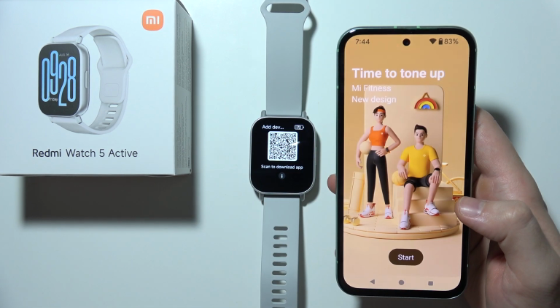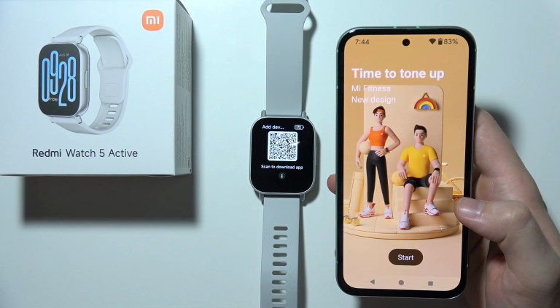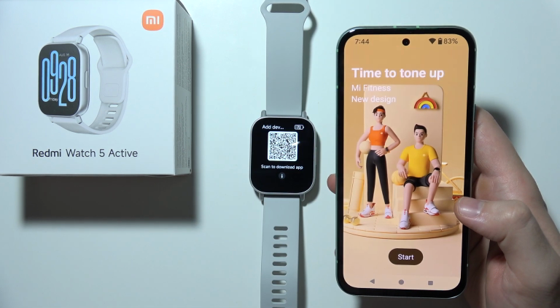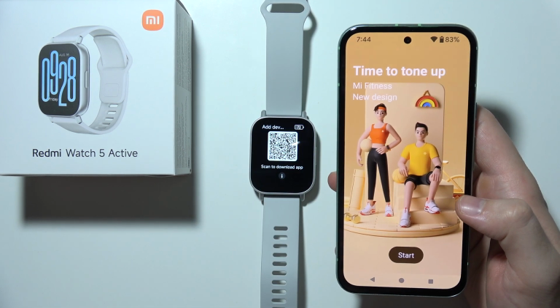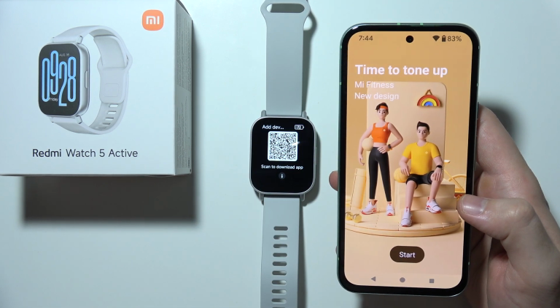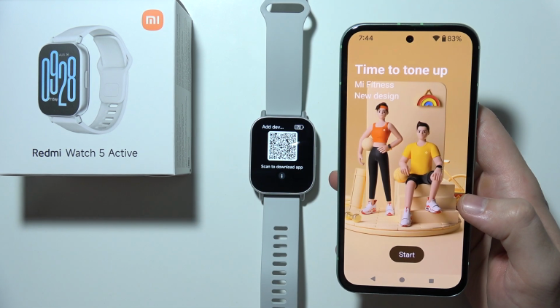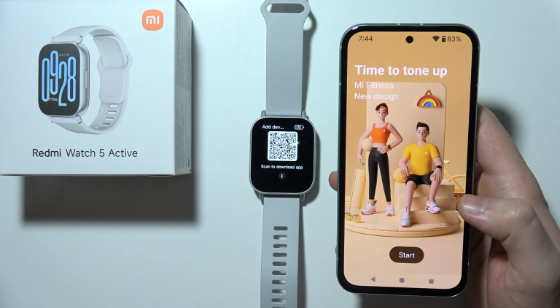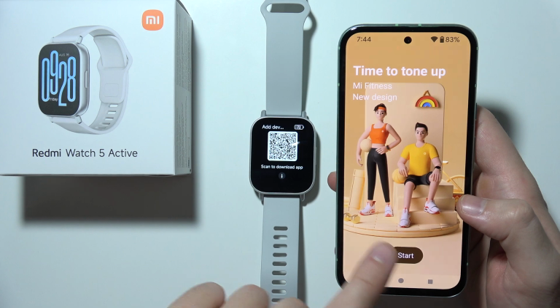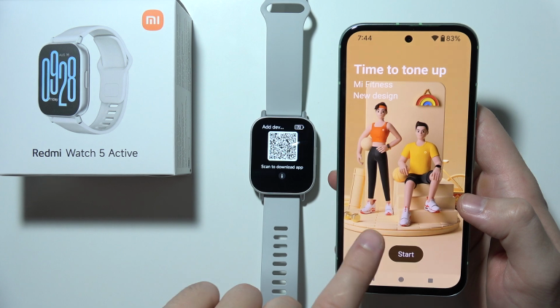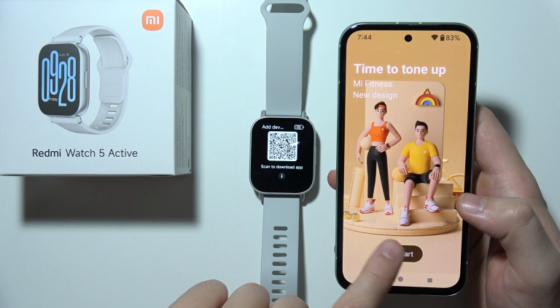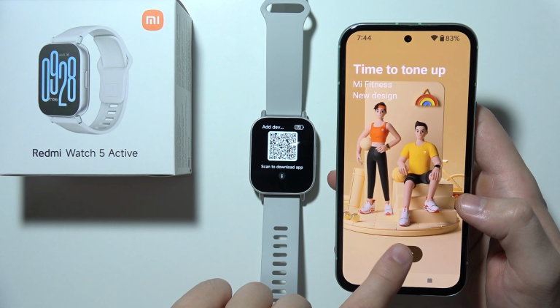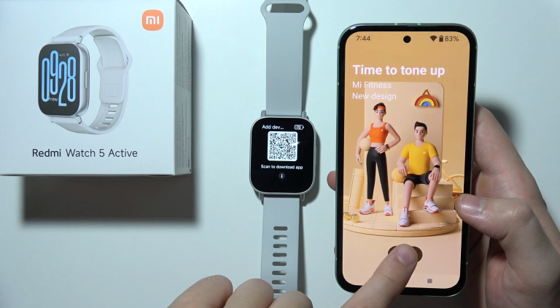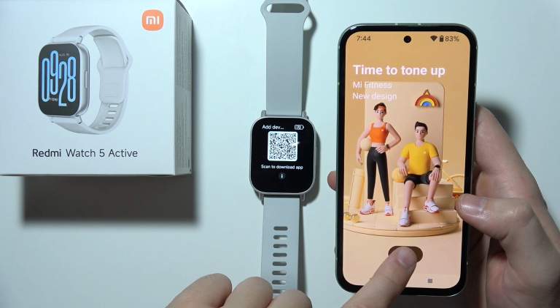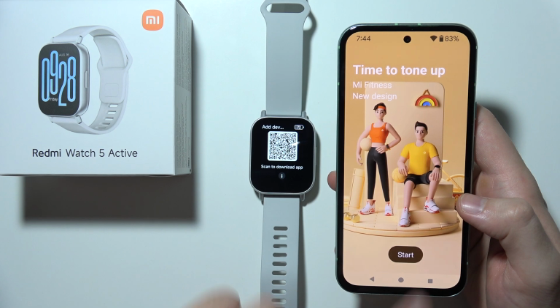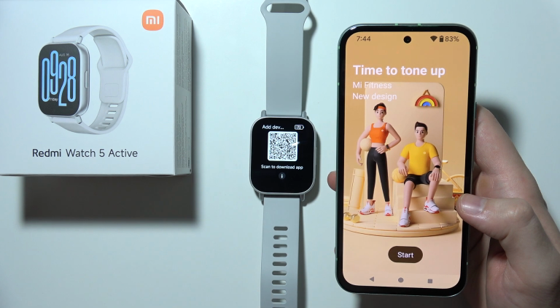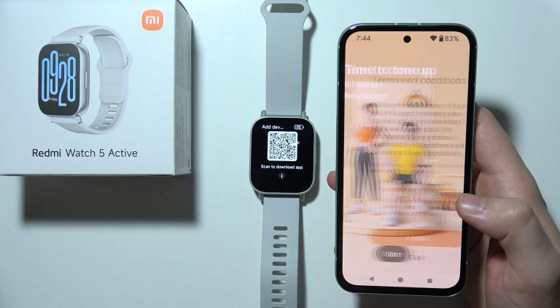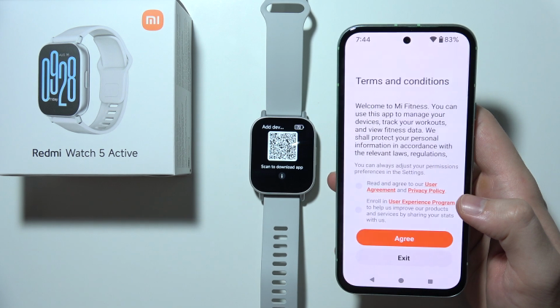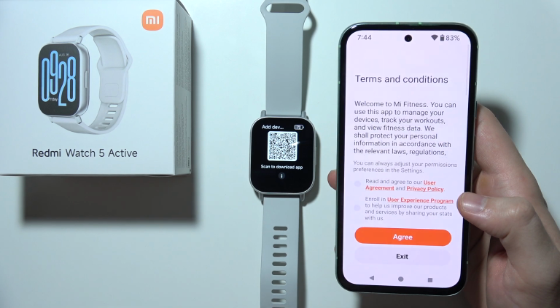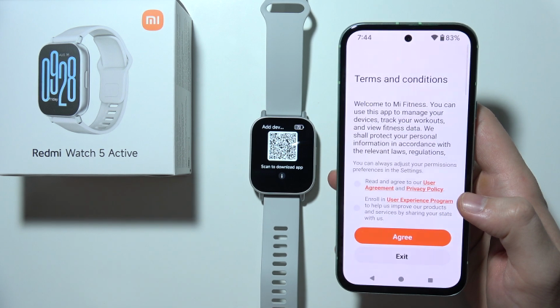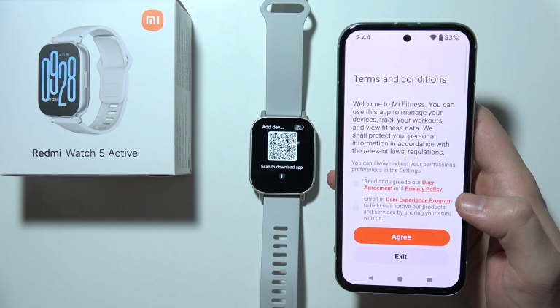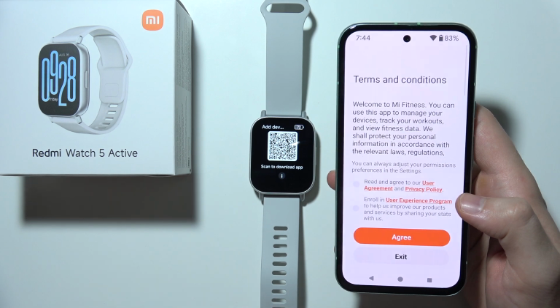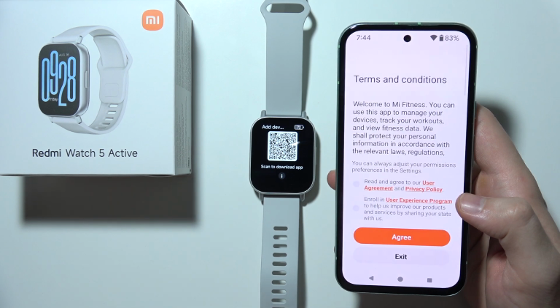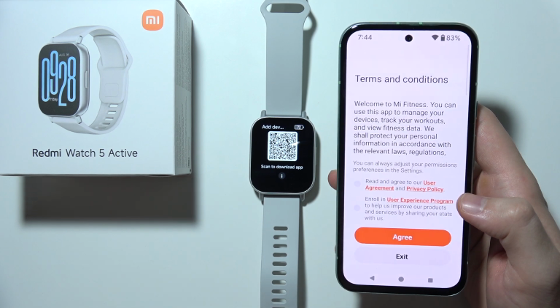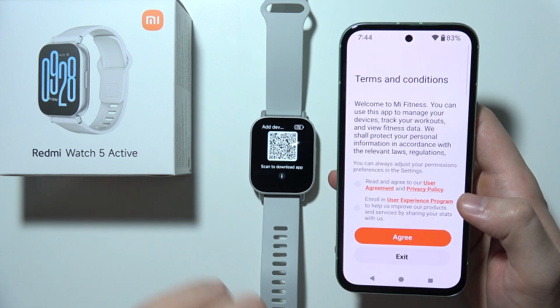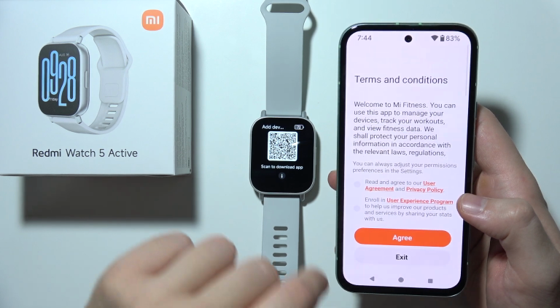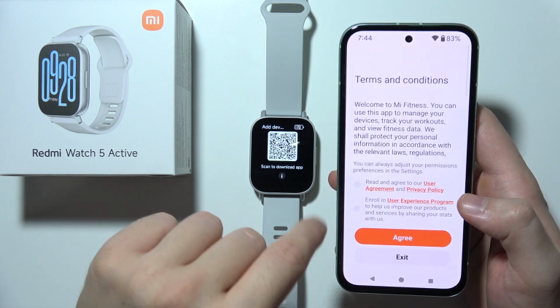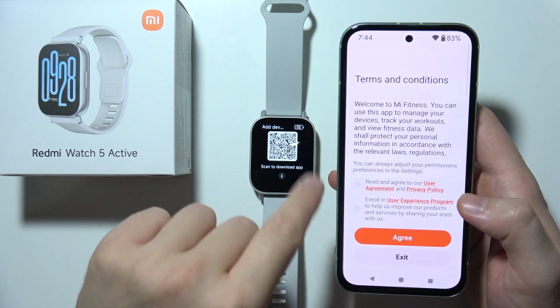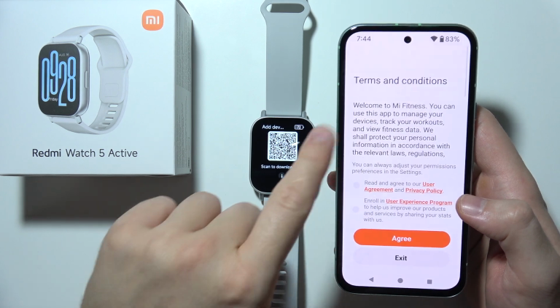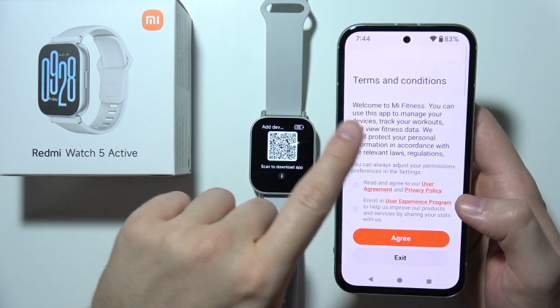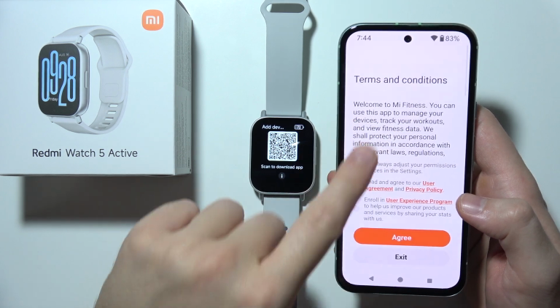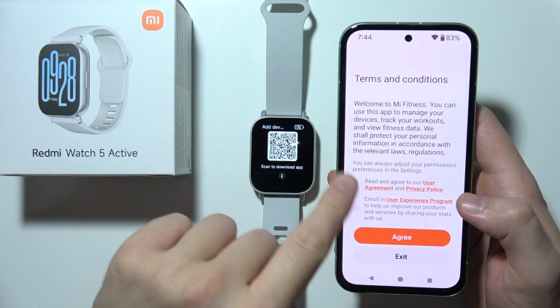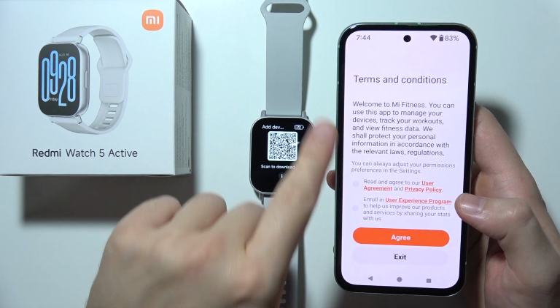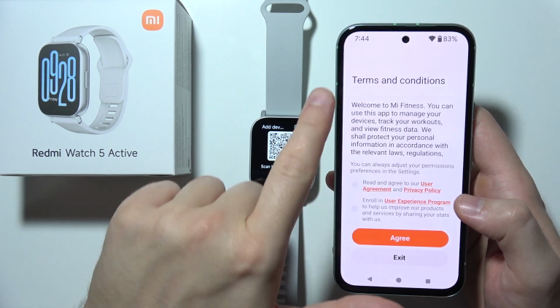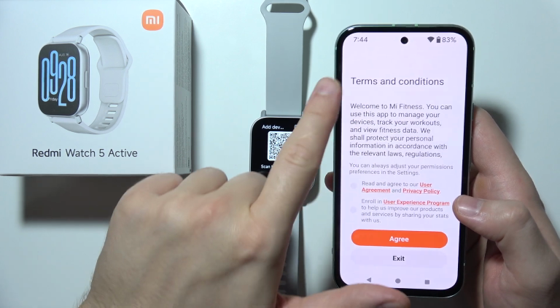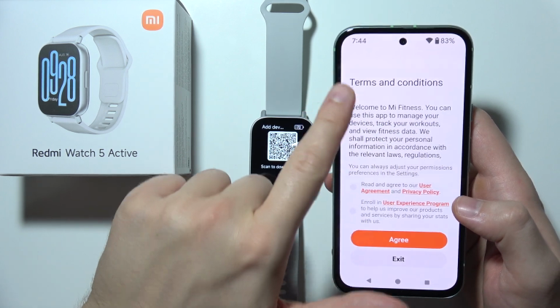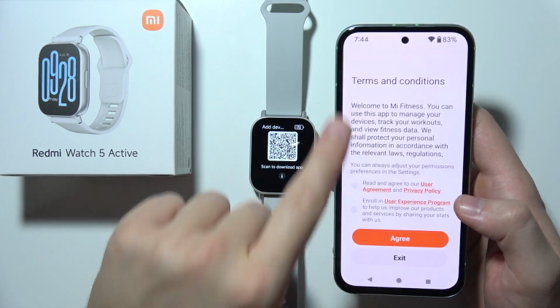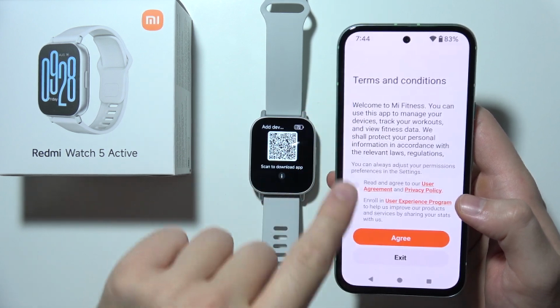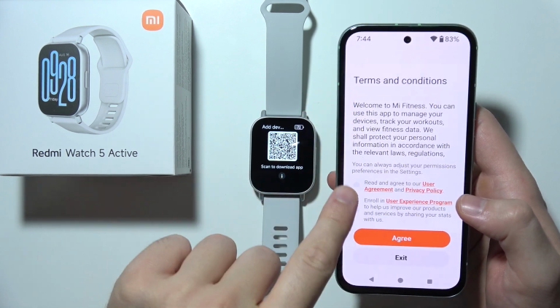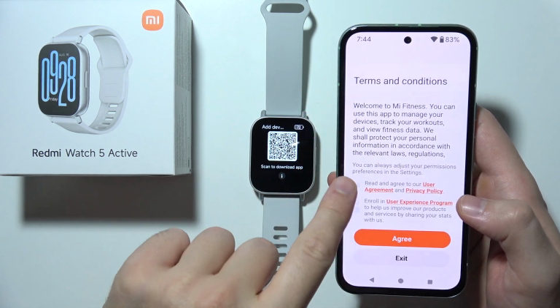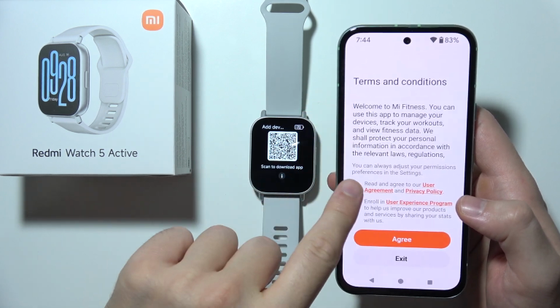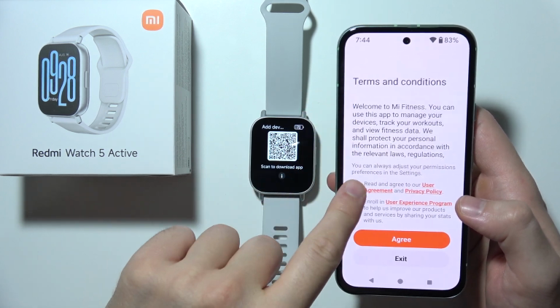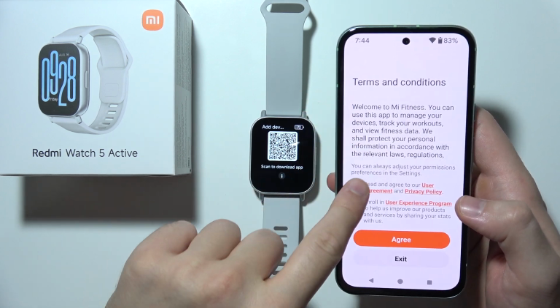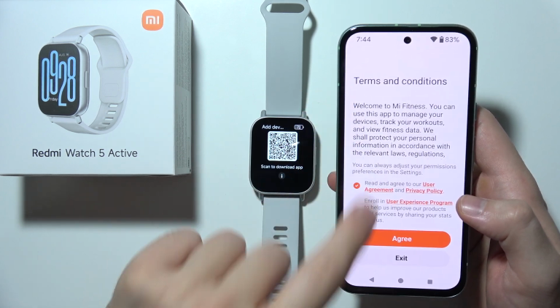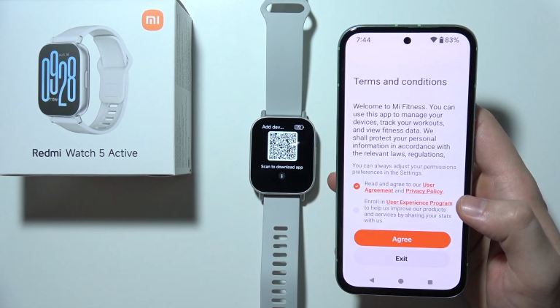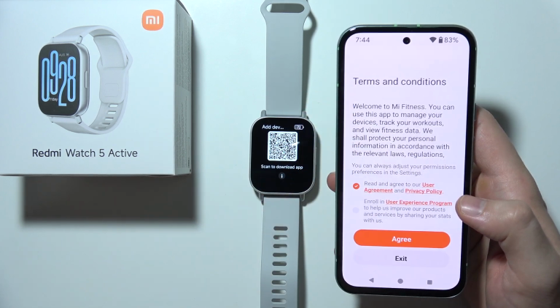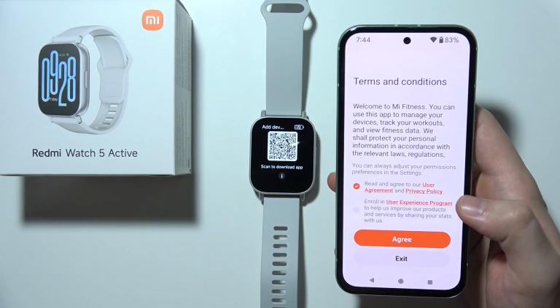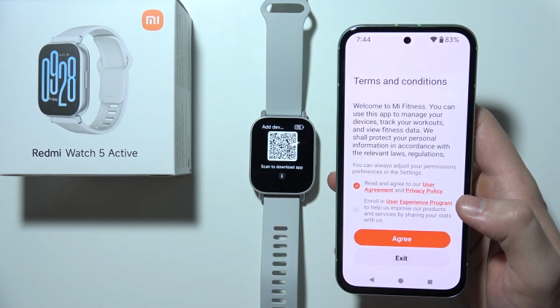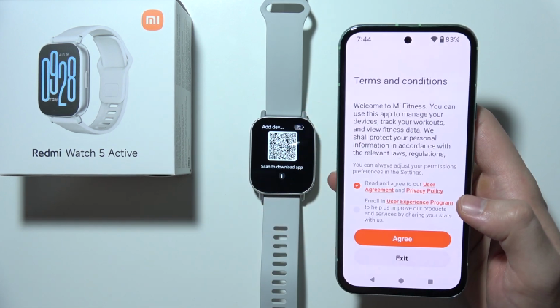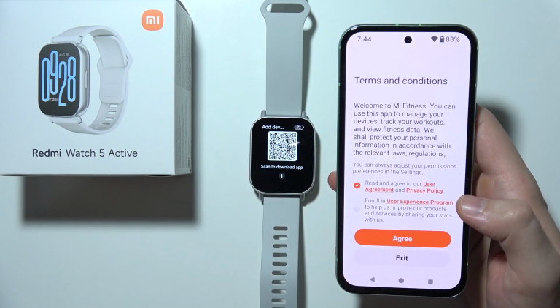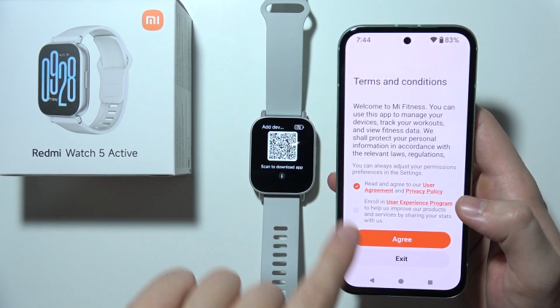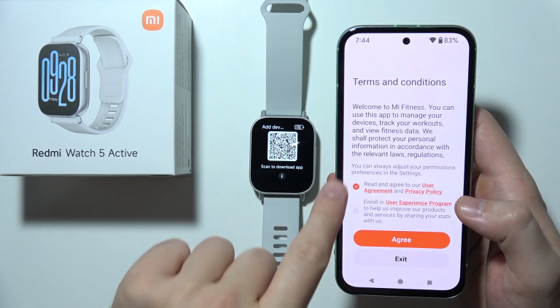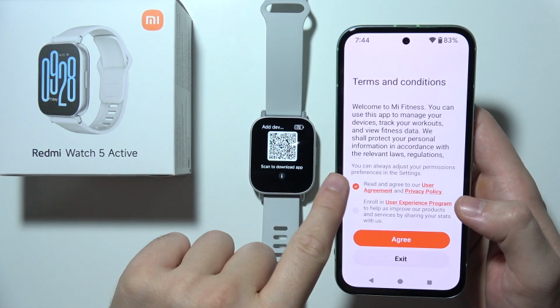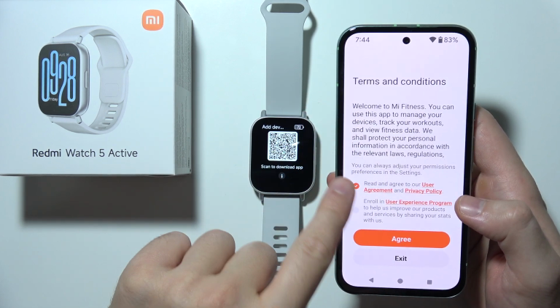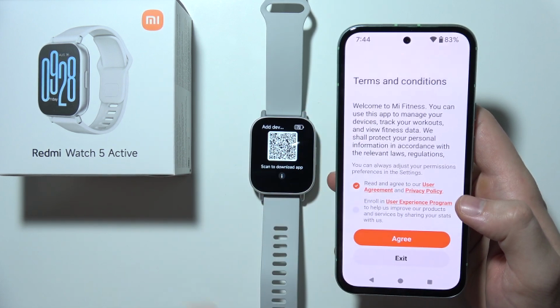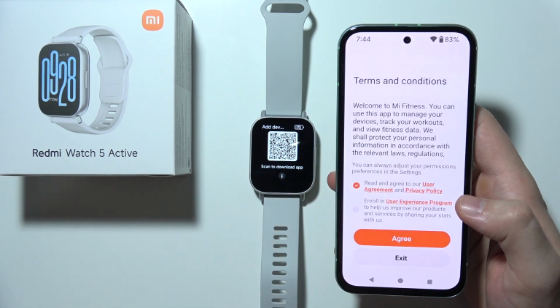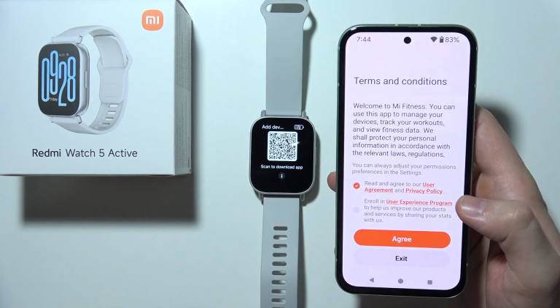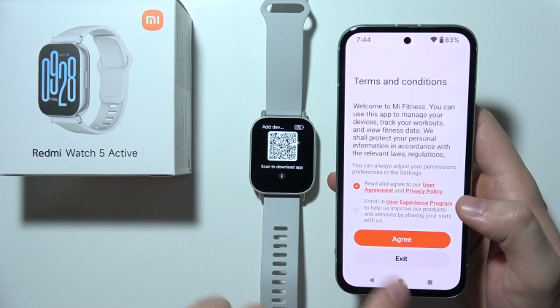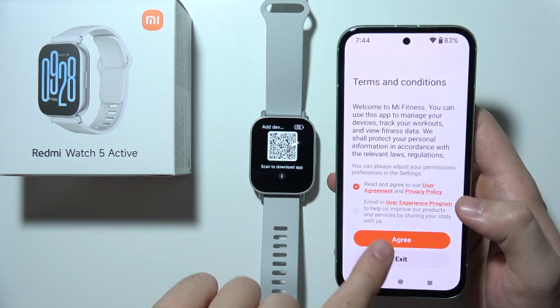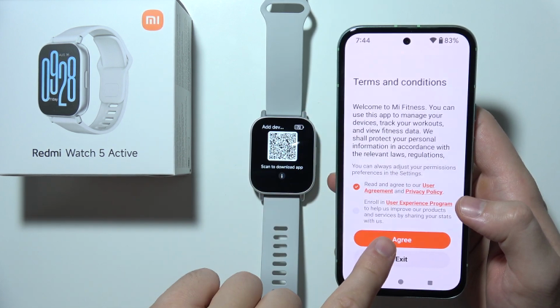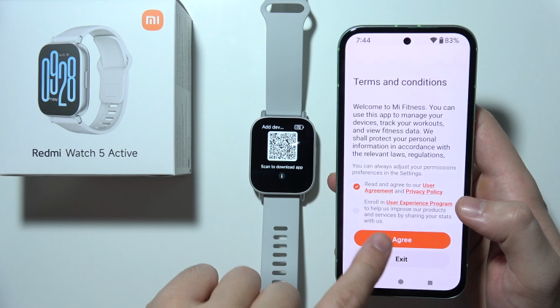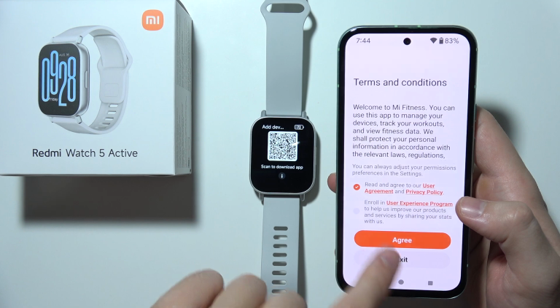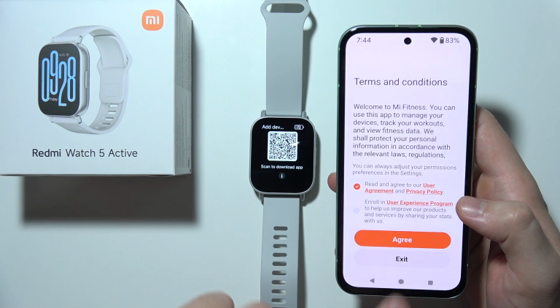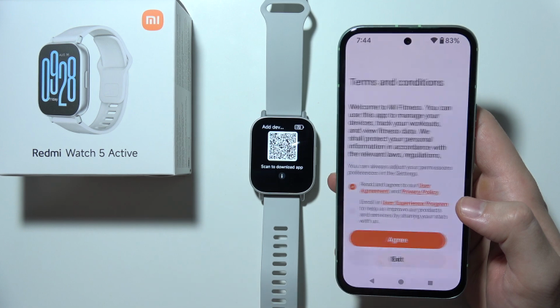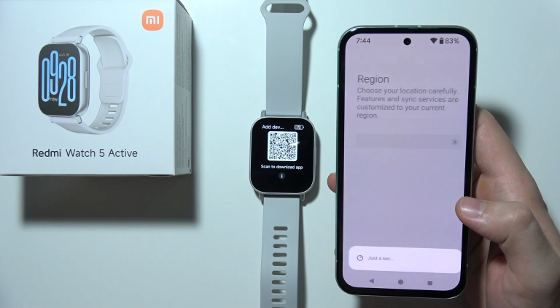Tap Start, accept the terms and conditions — the first one — and click Agree to proceed.